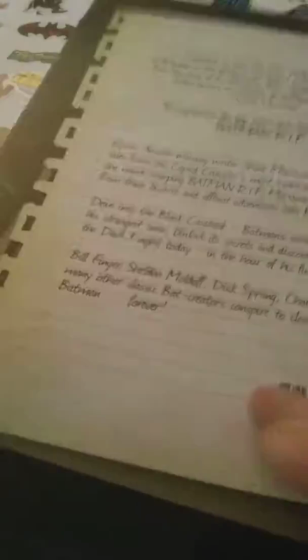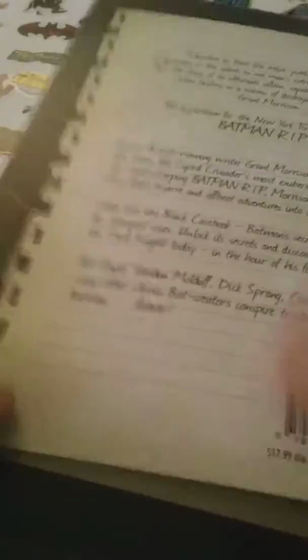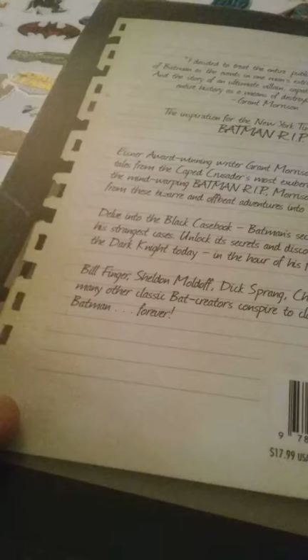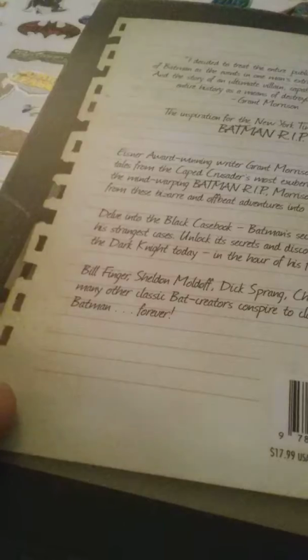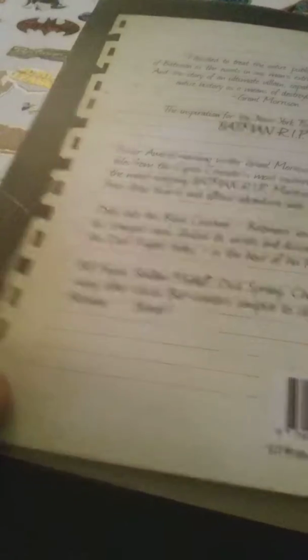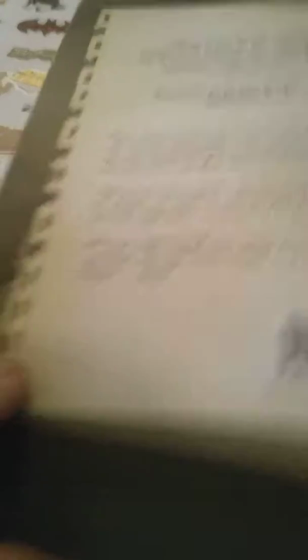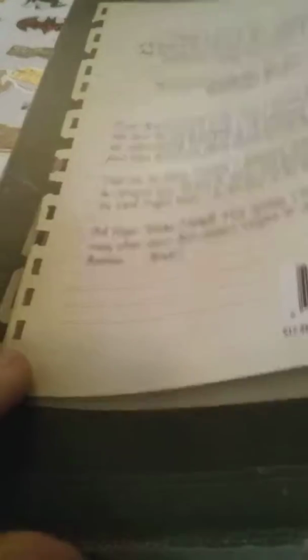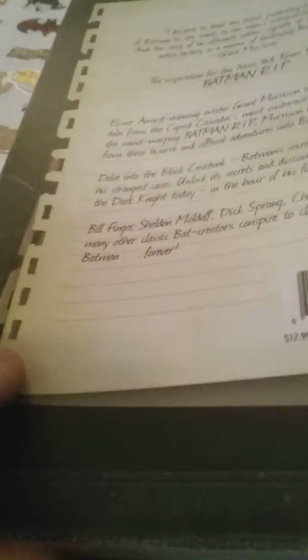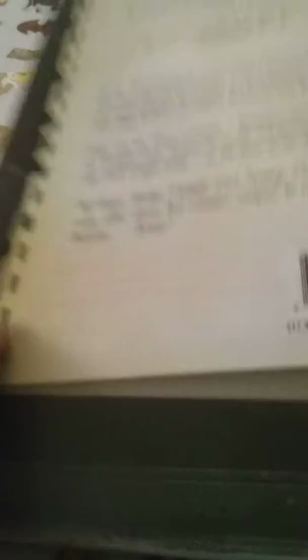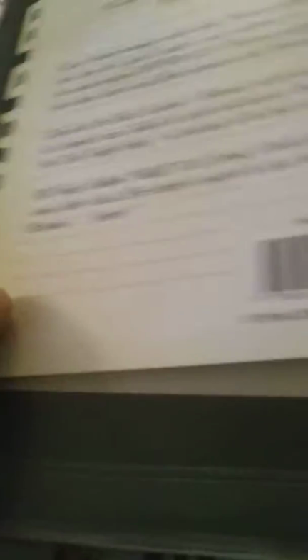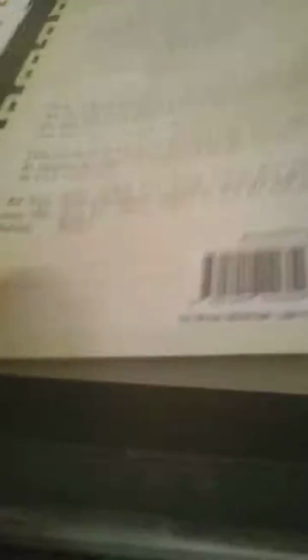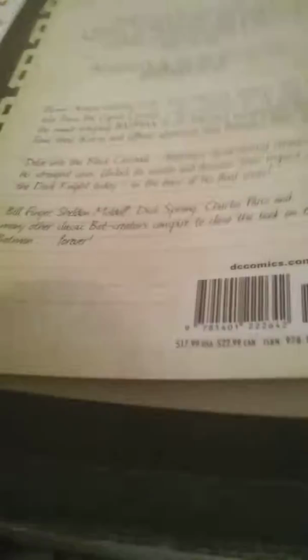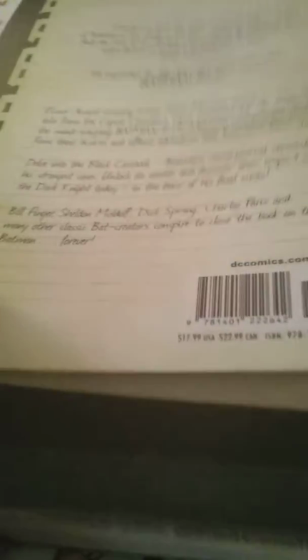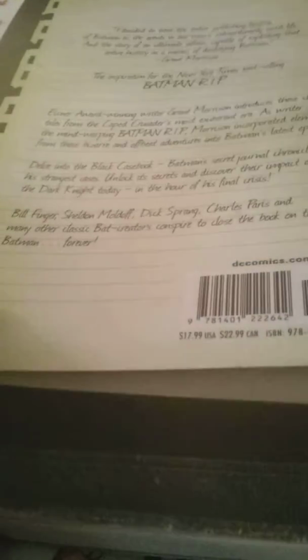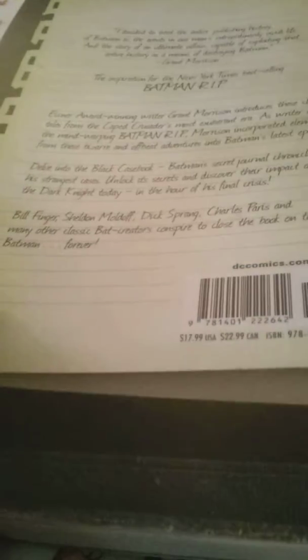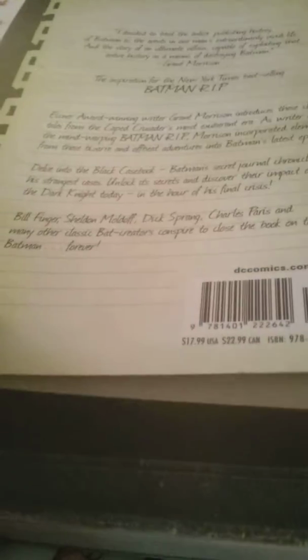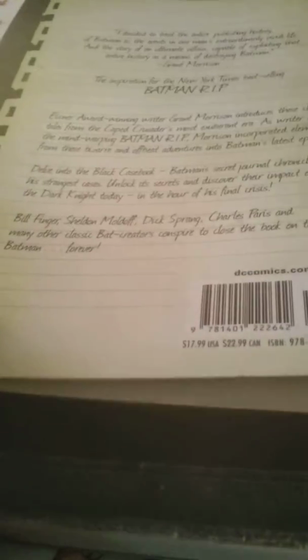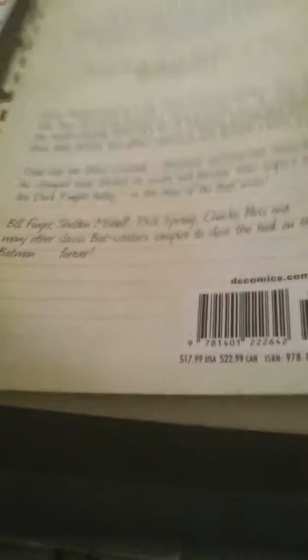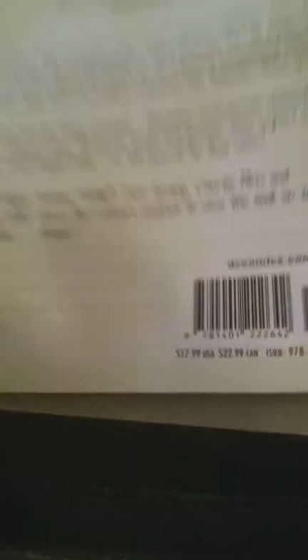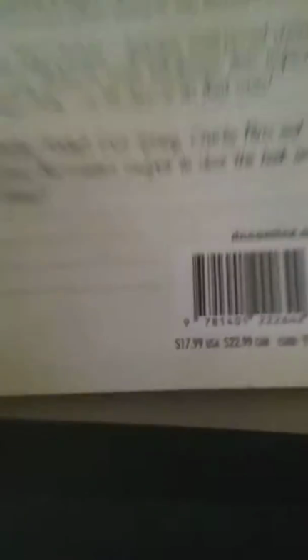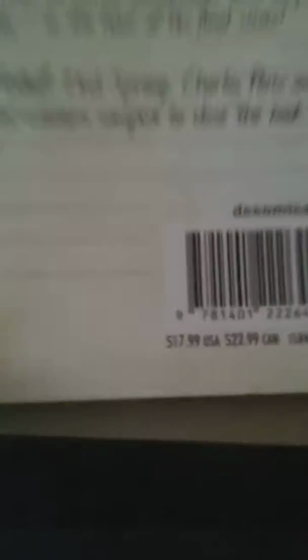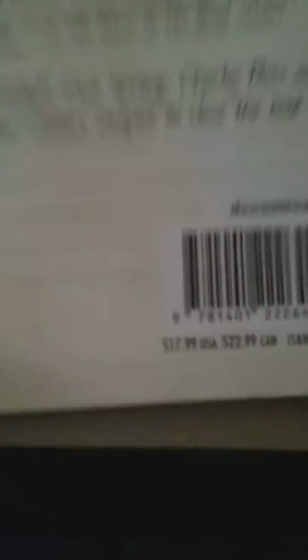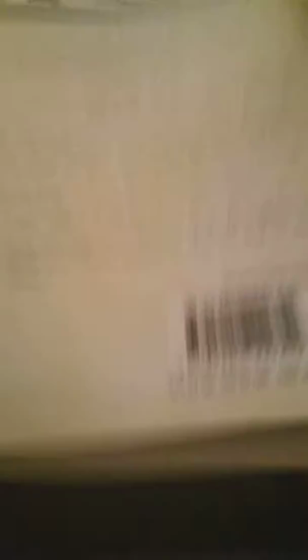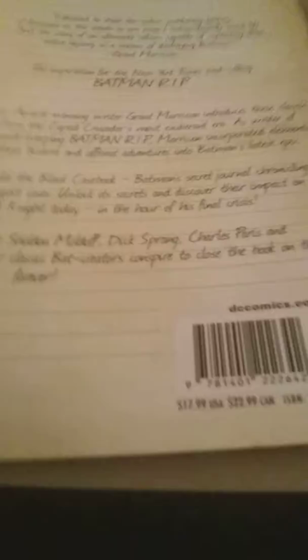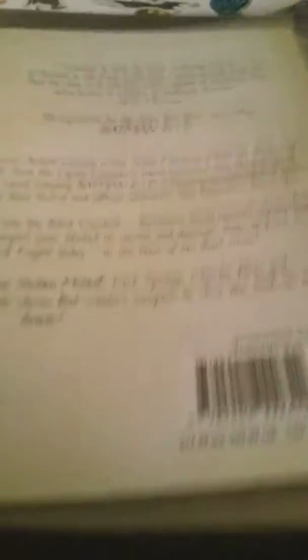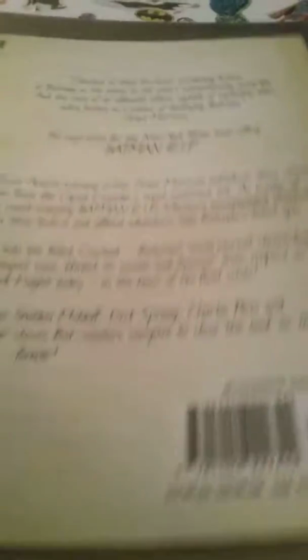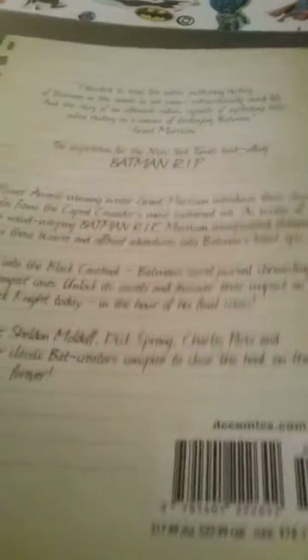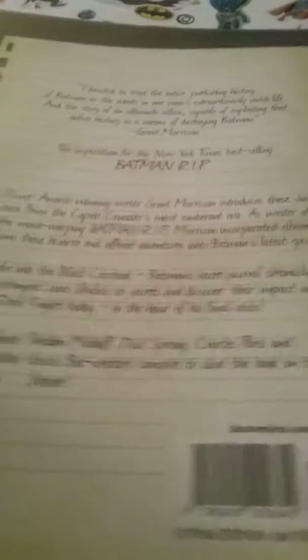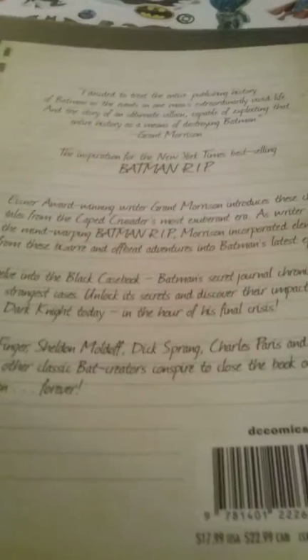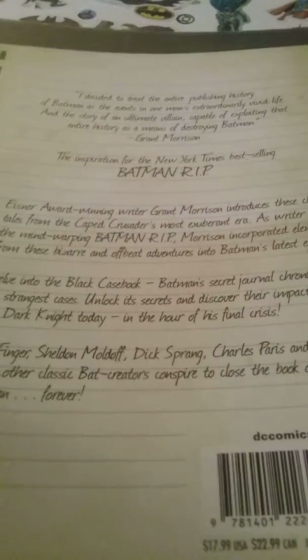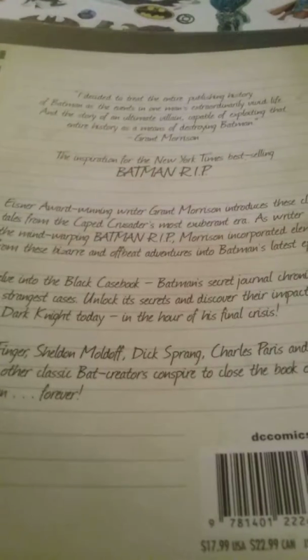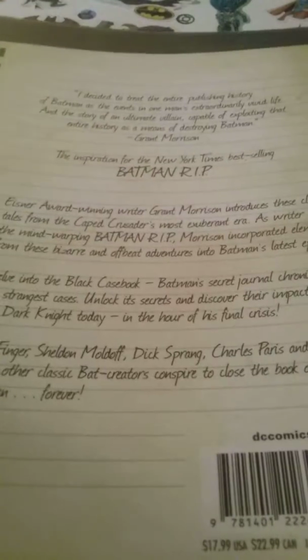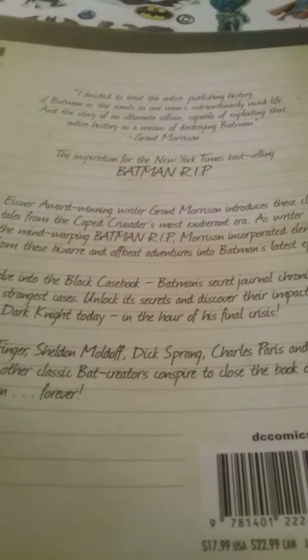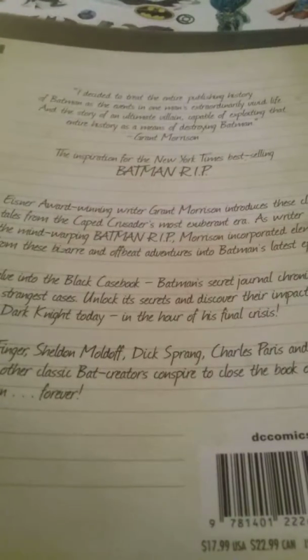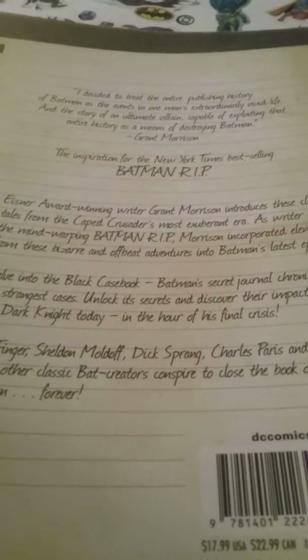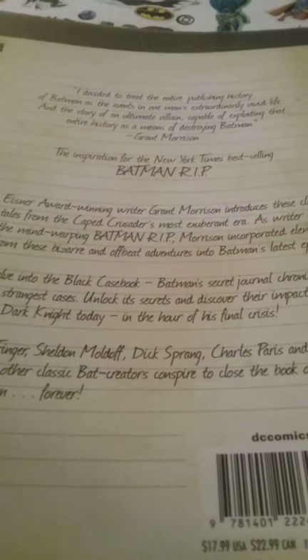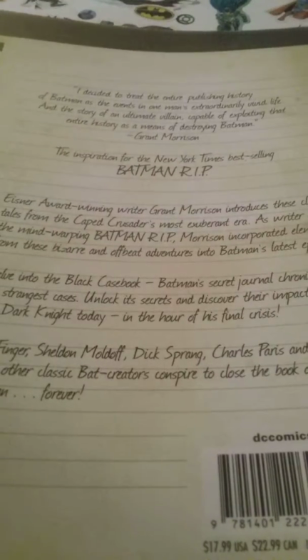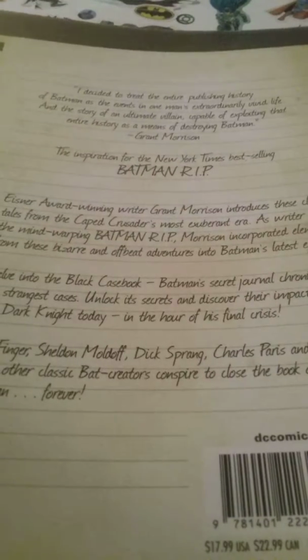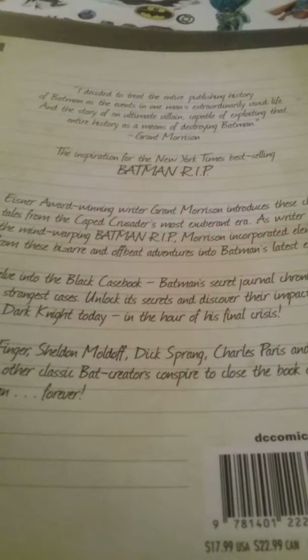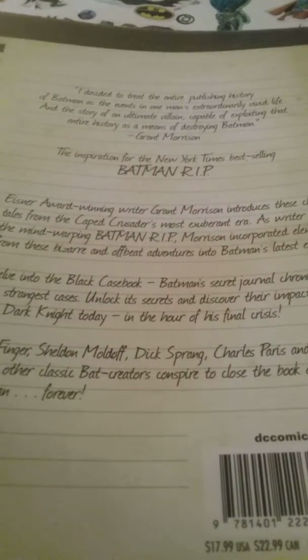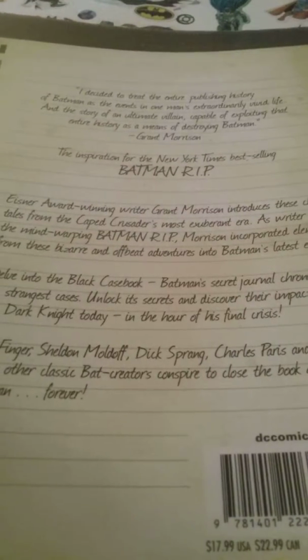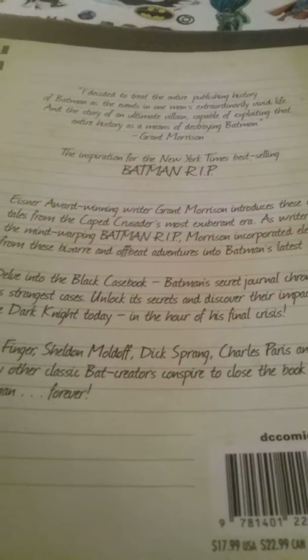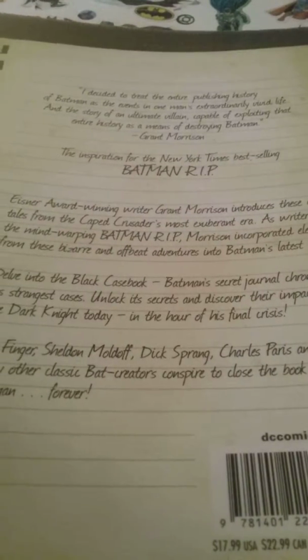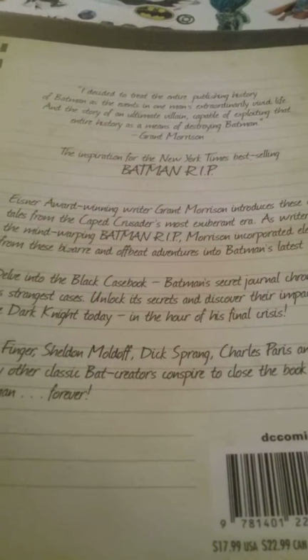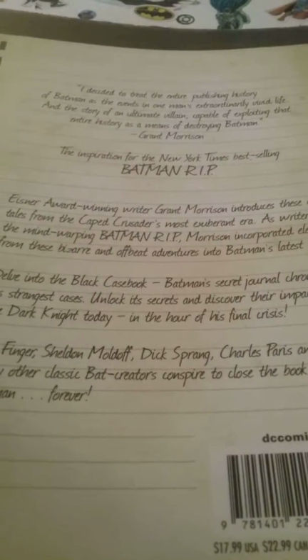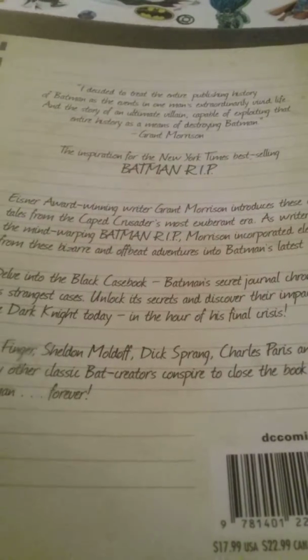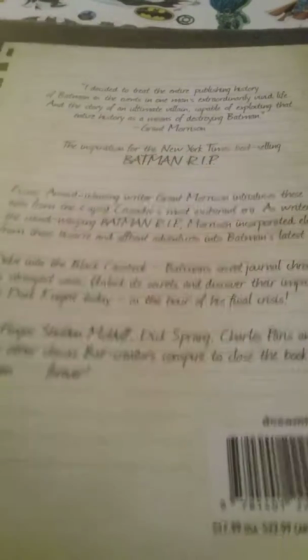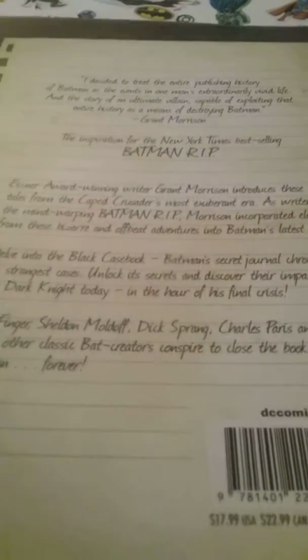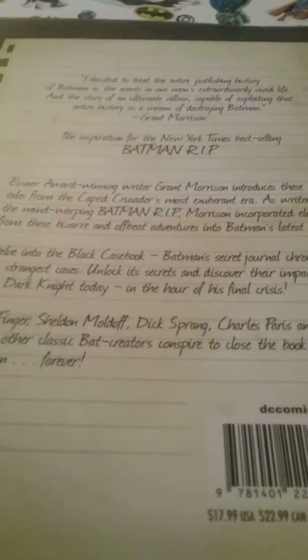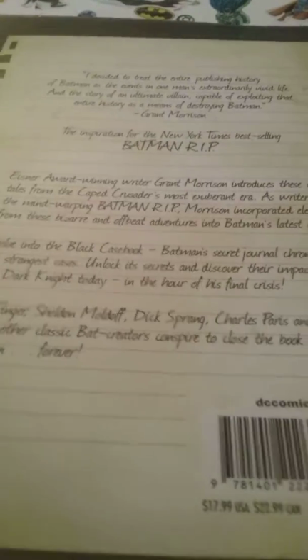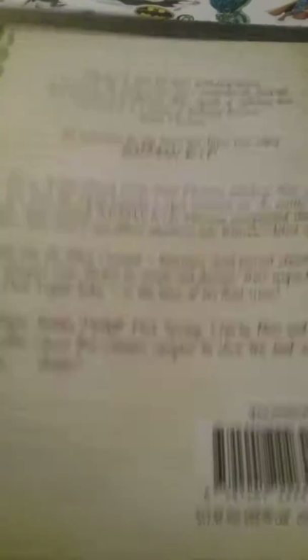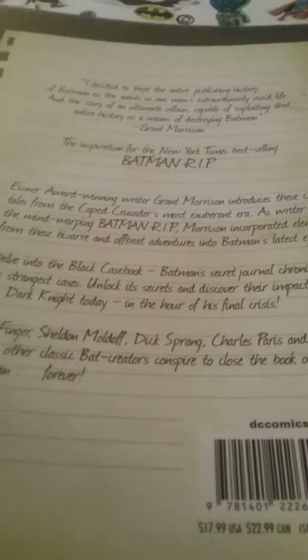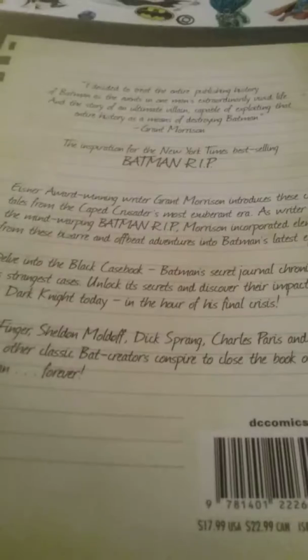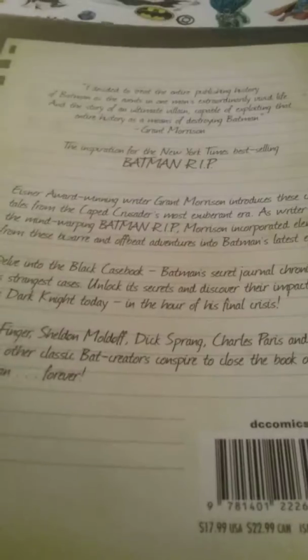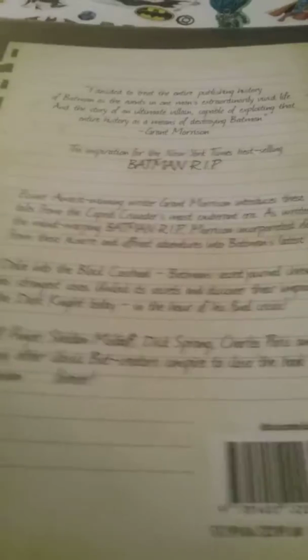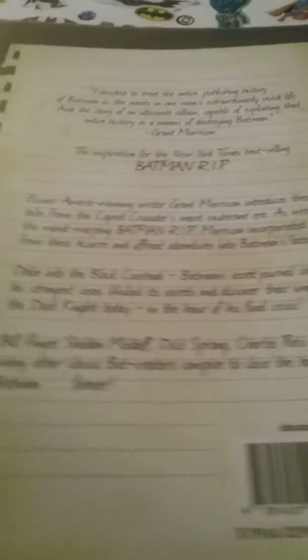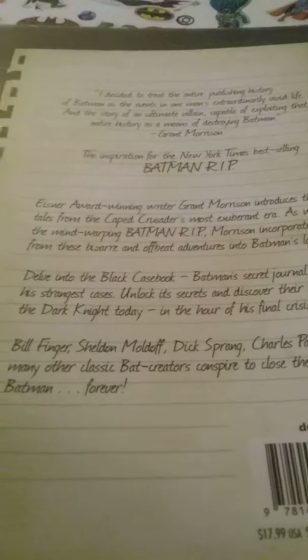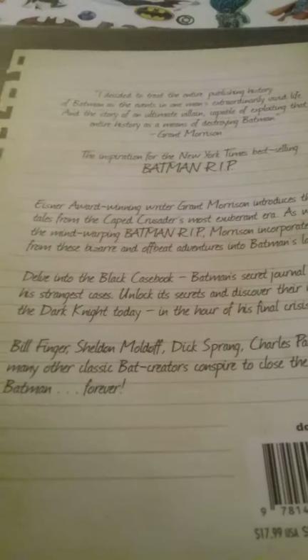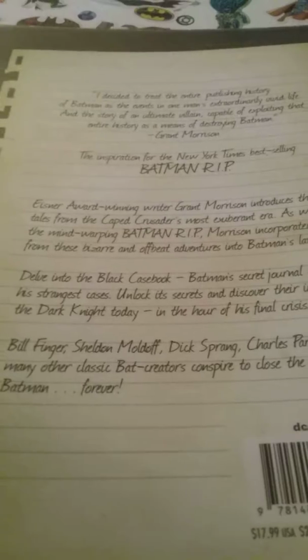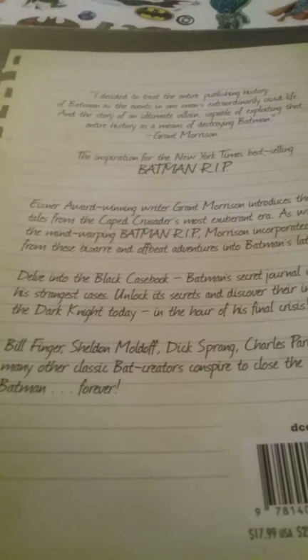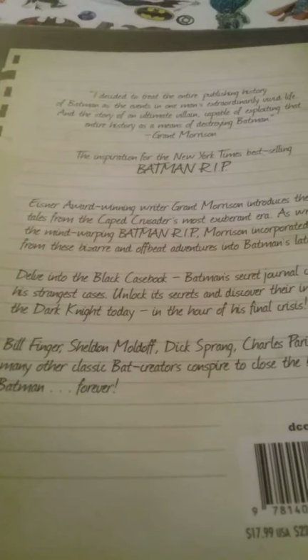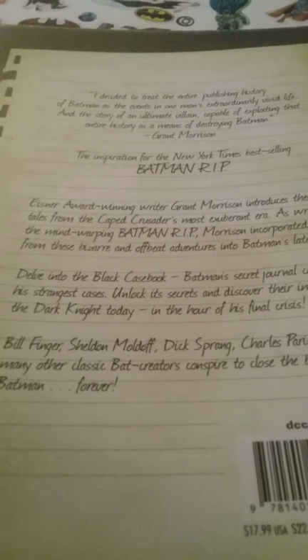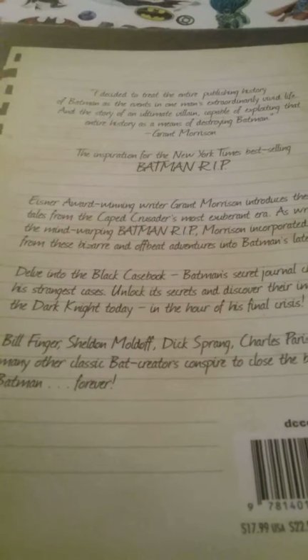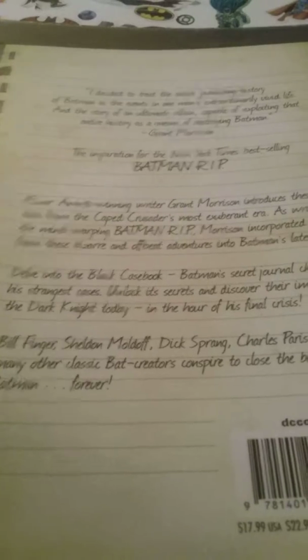This book was $17.99. This is one of the better books.